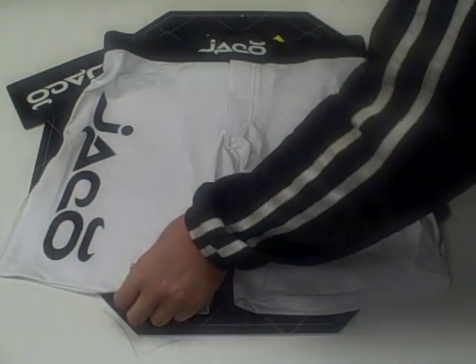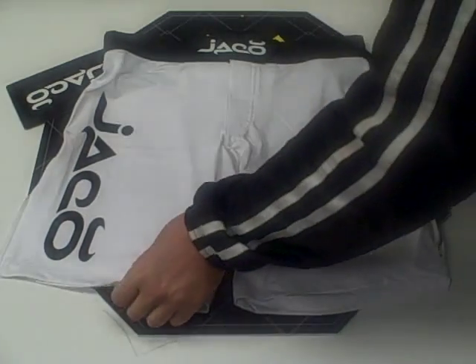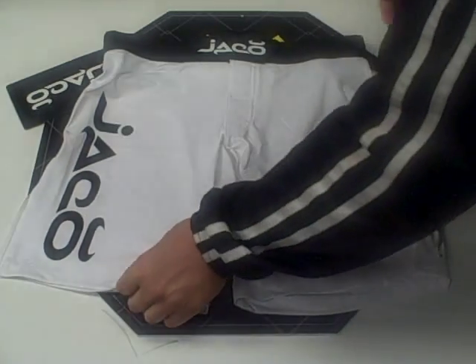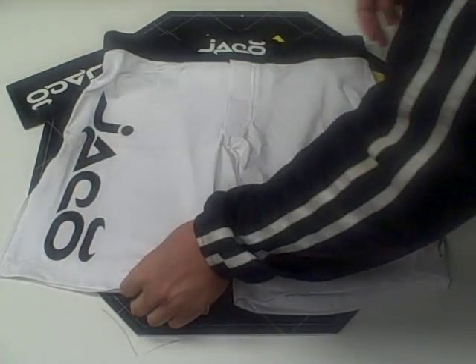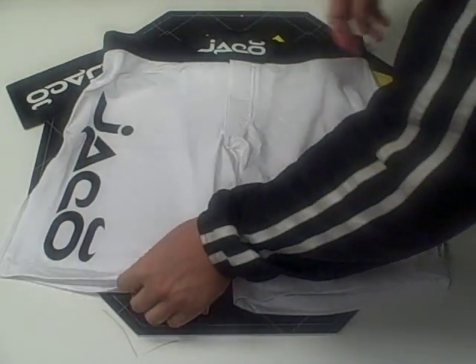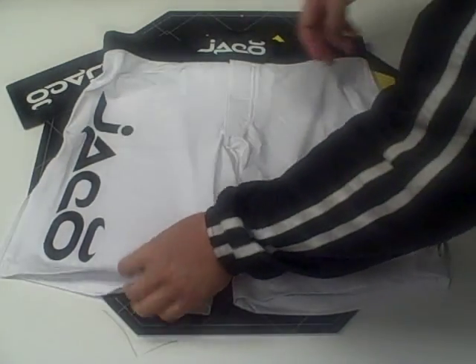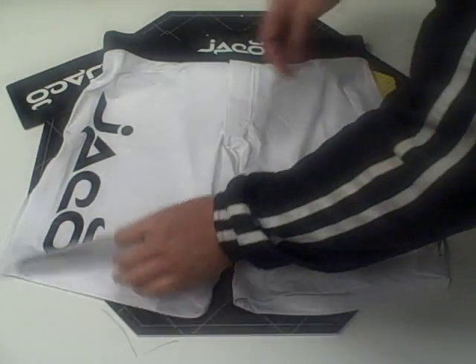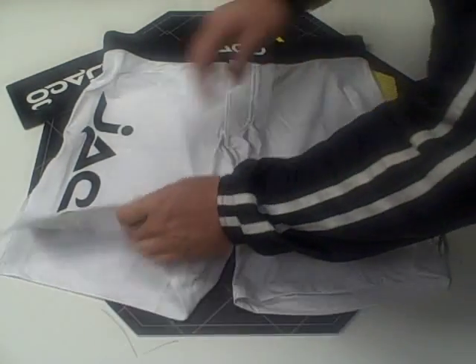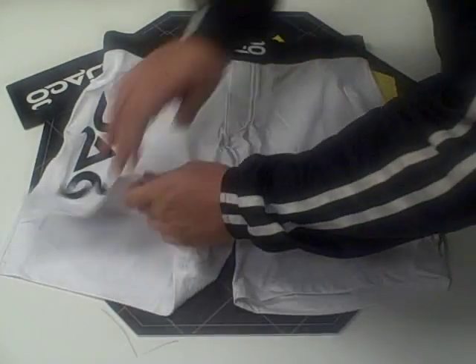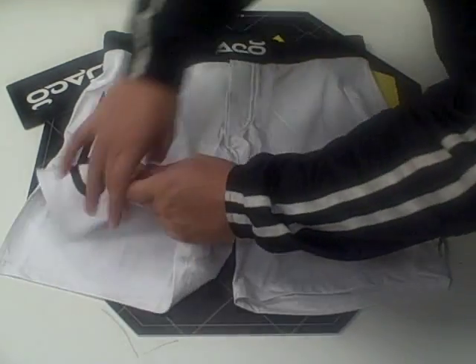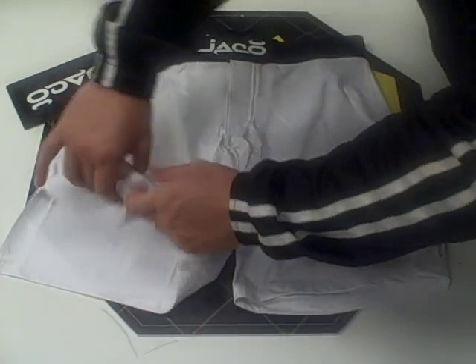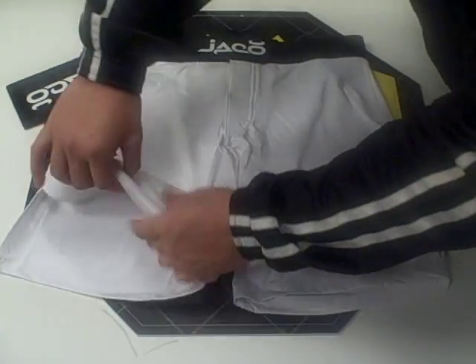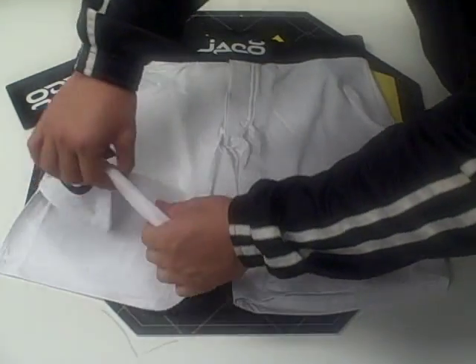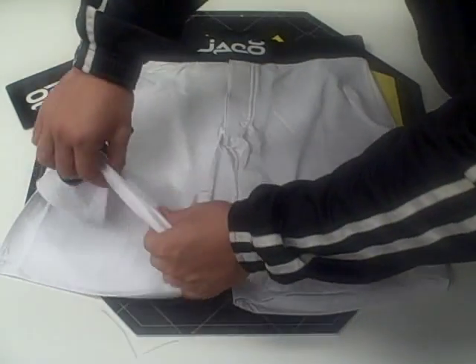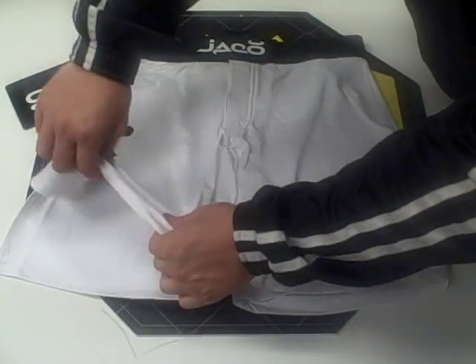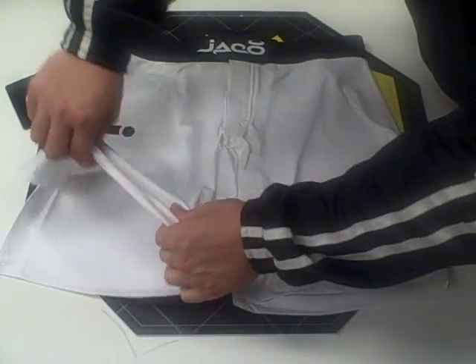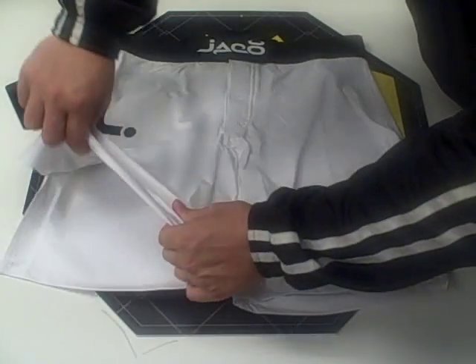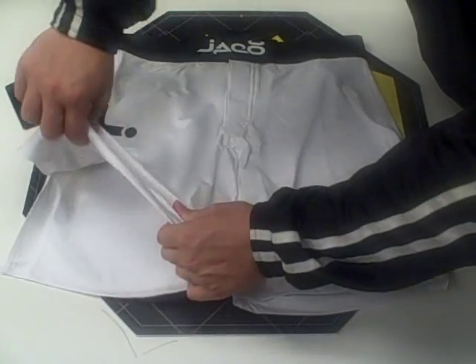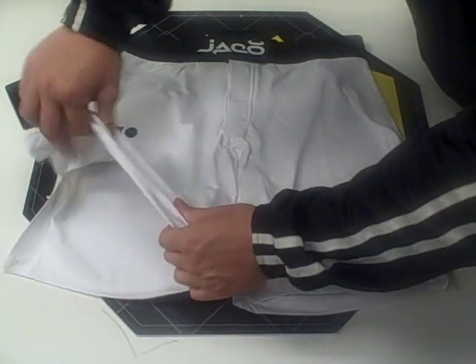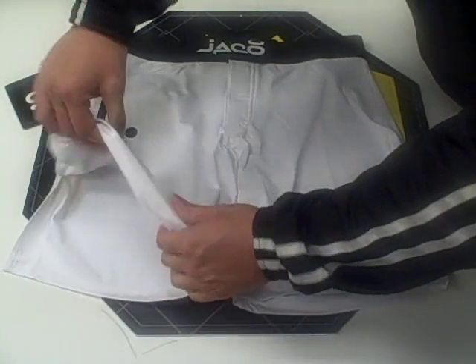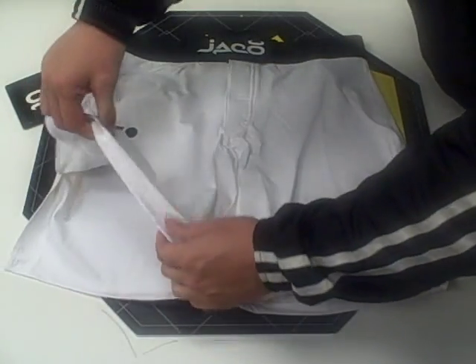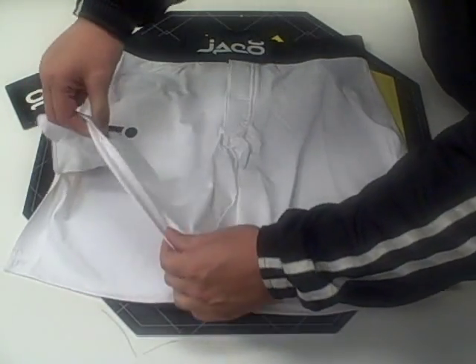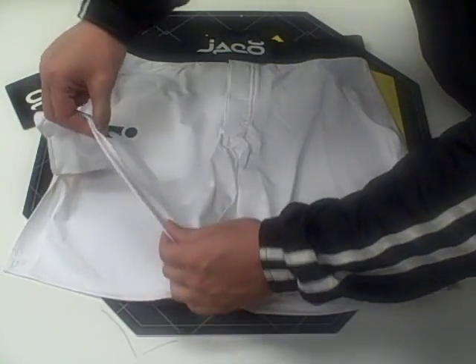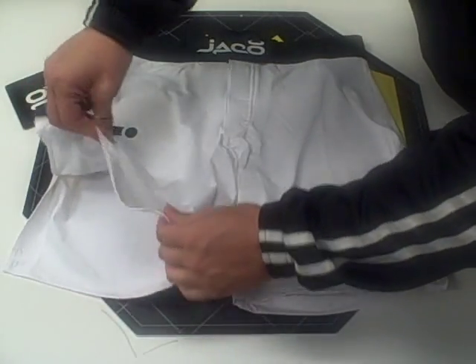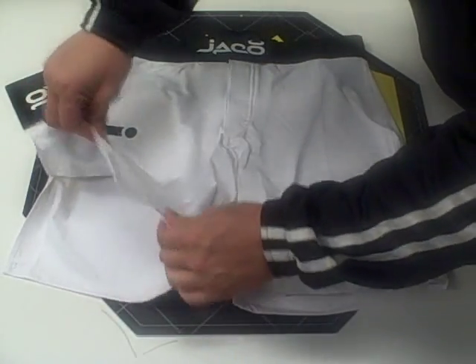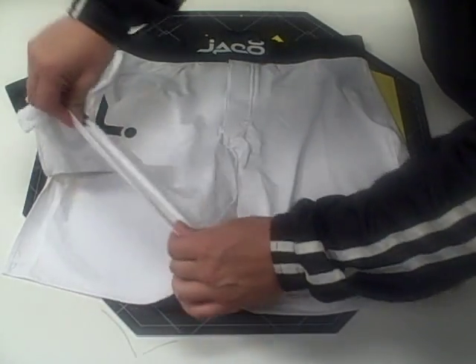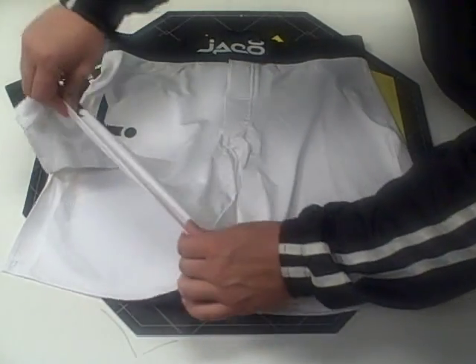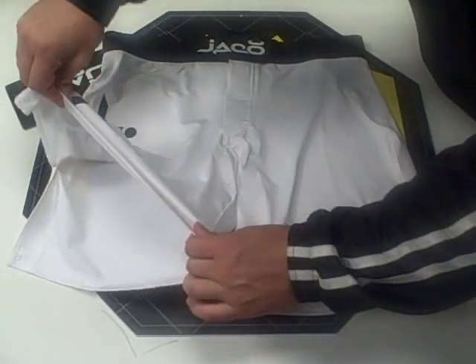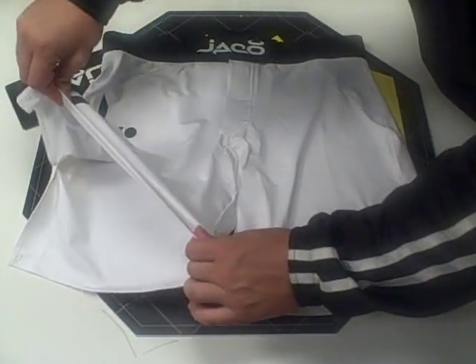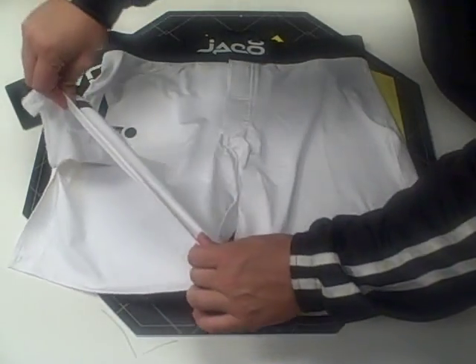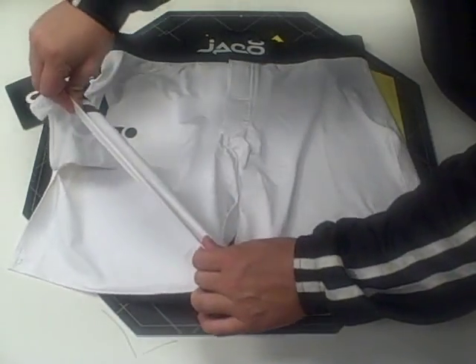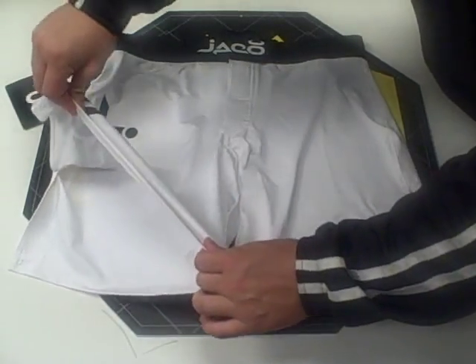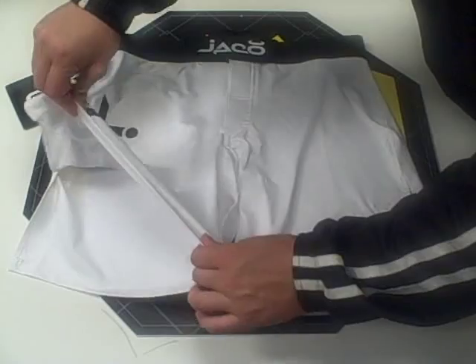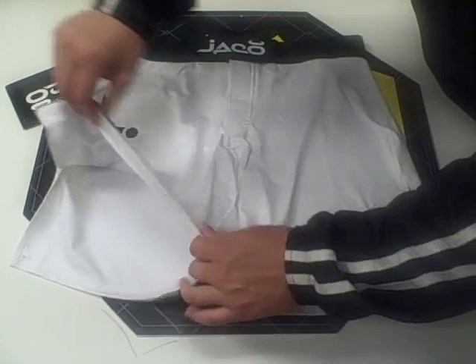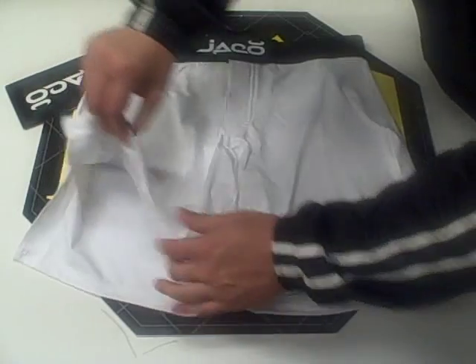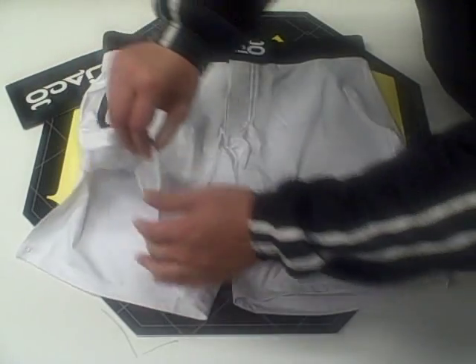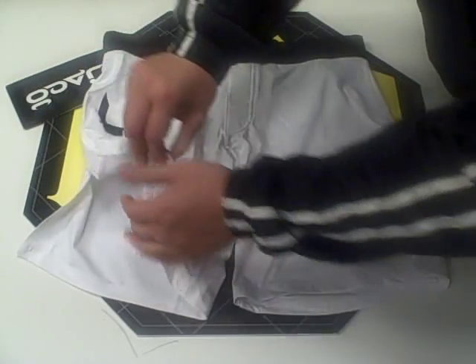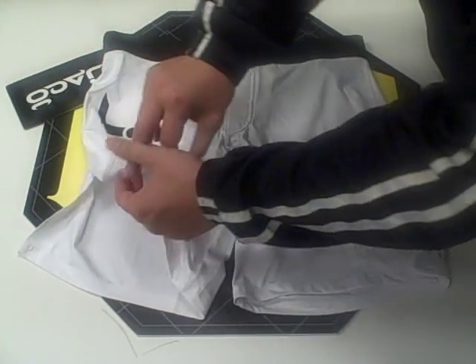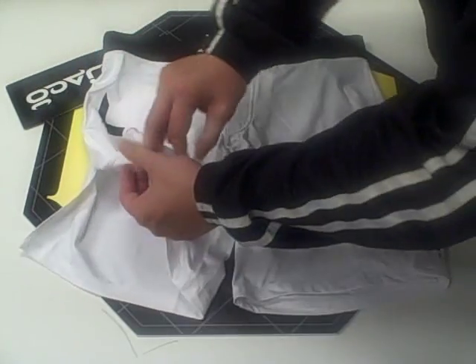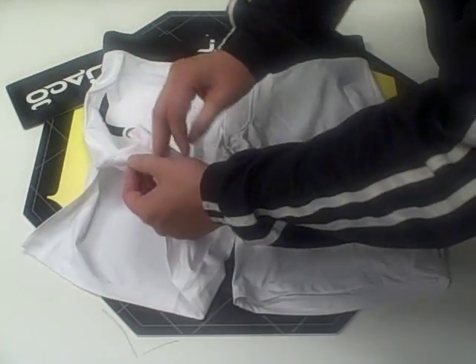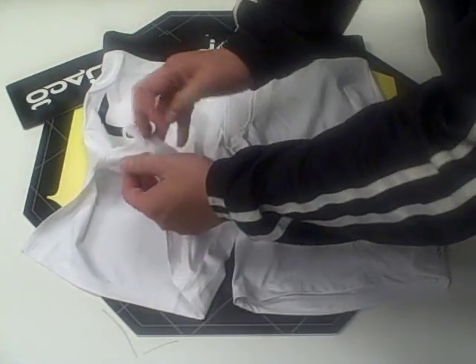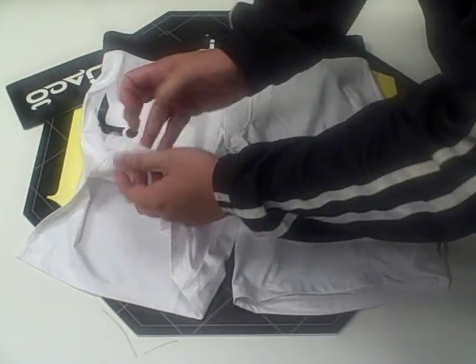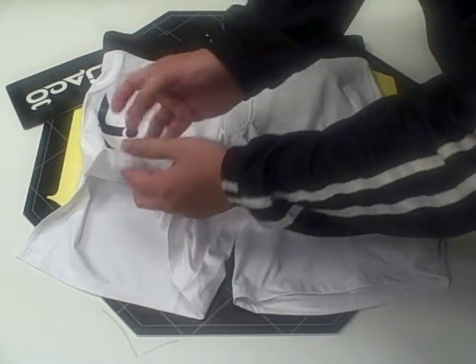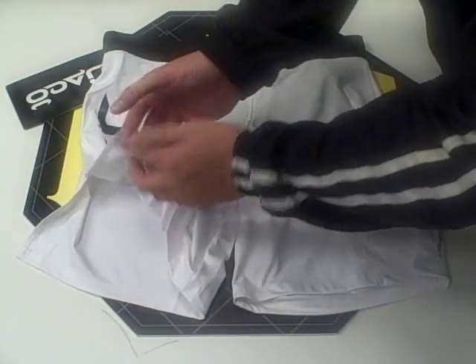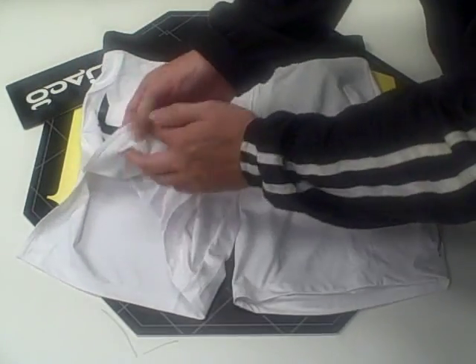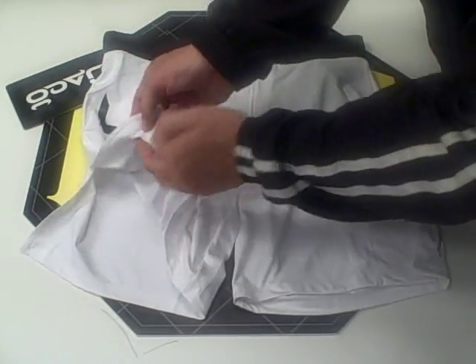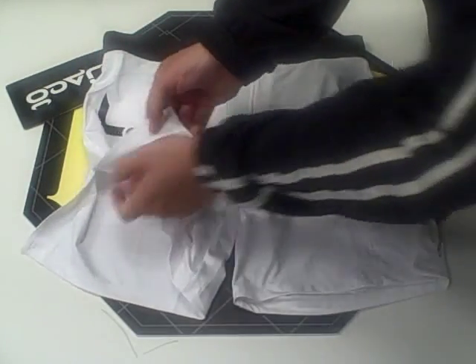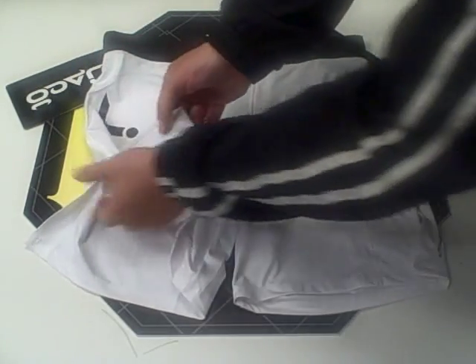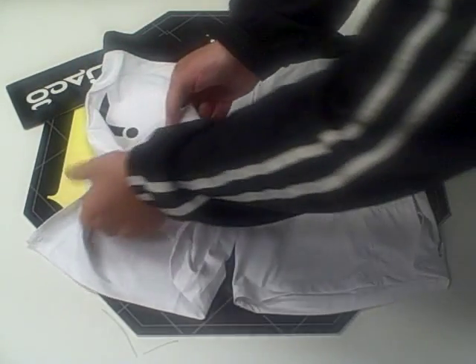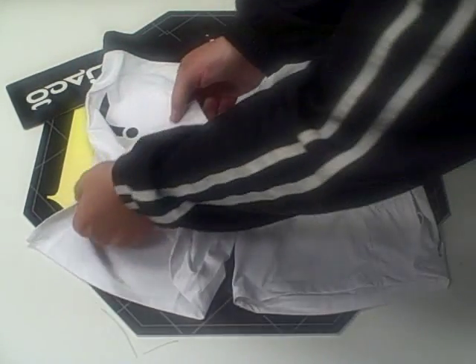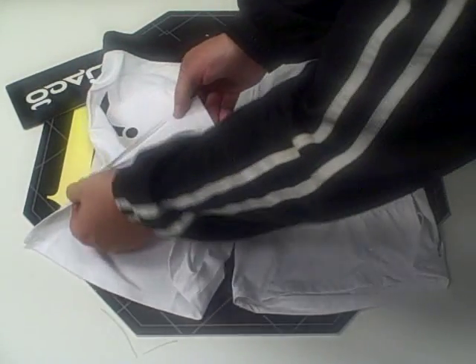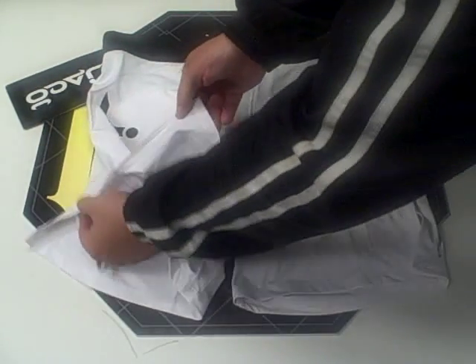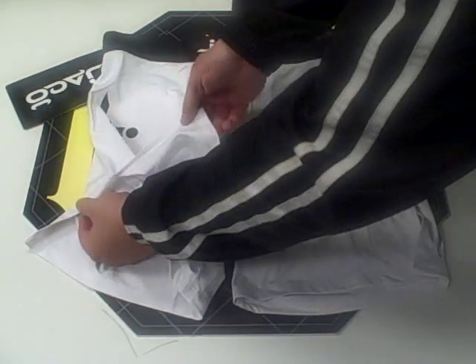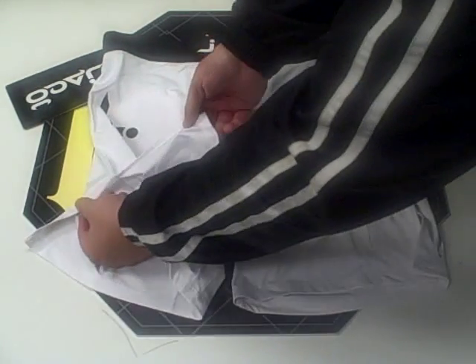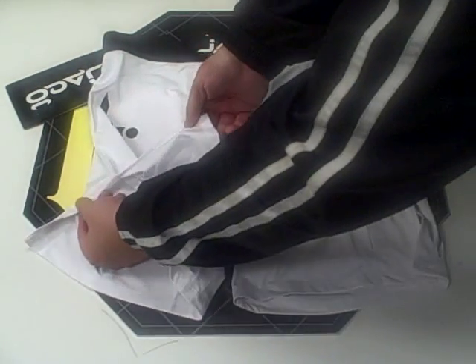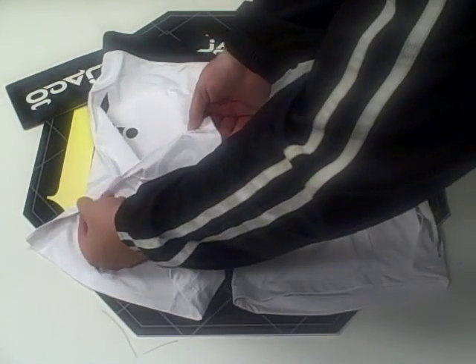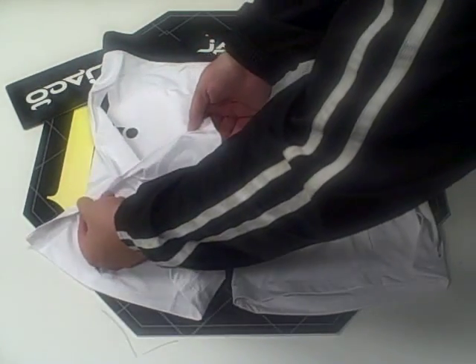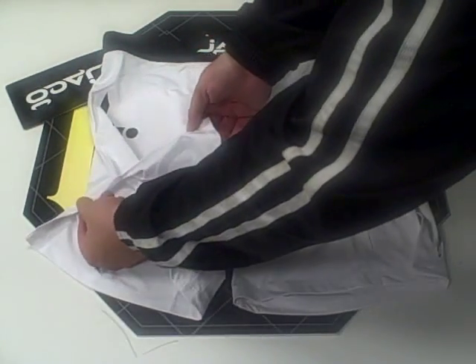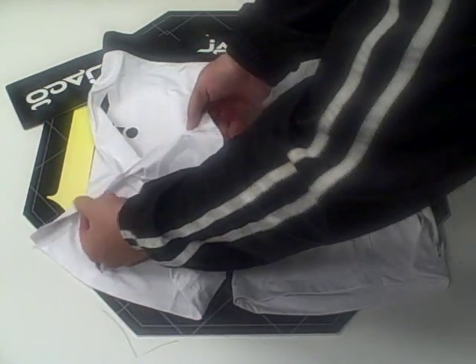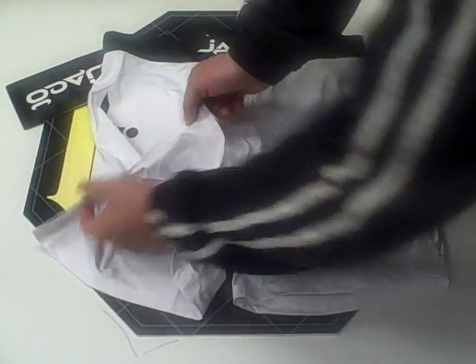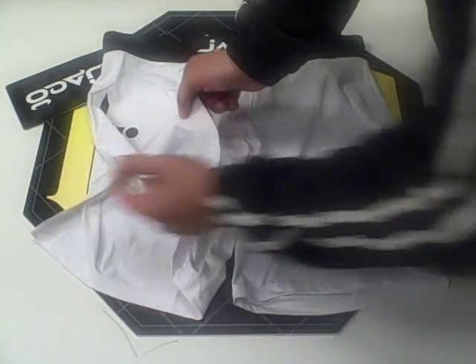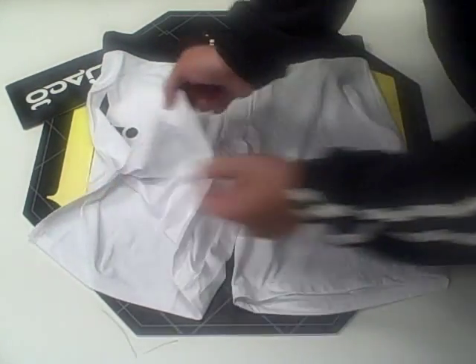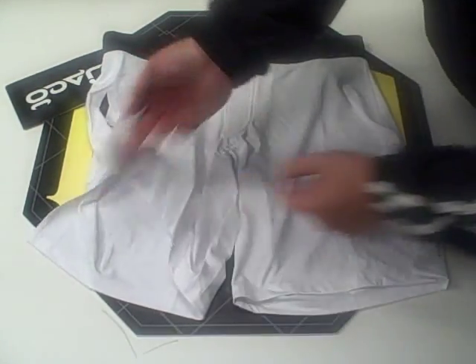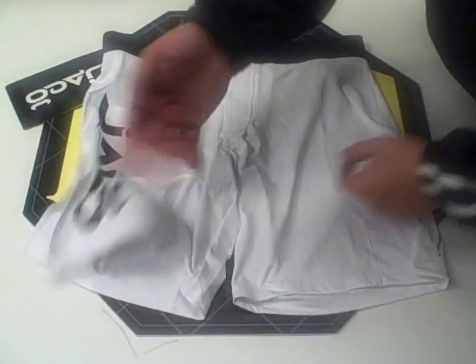The overall feel of the shorts is very stretchy, very flexible, and the thigh slits are about five and a half inches.